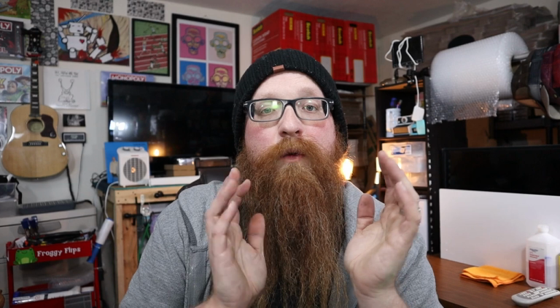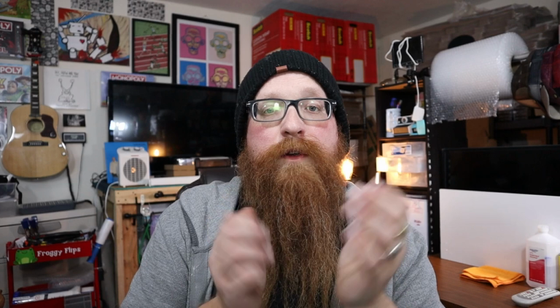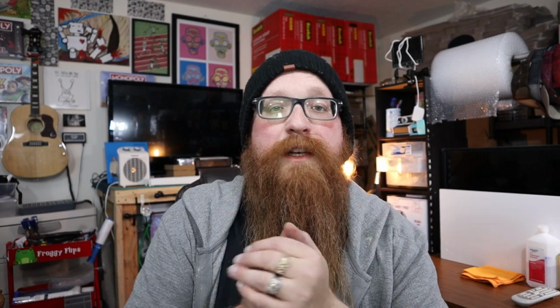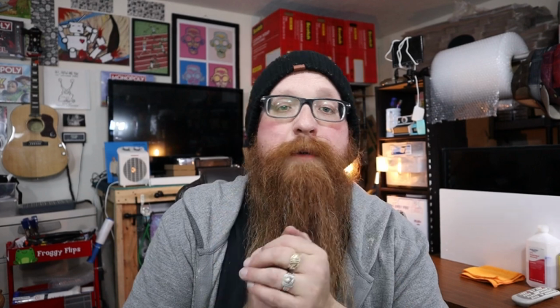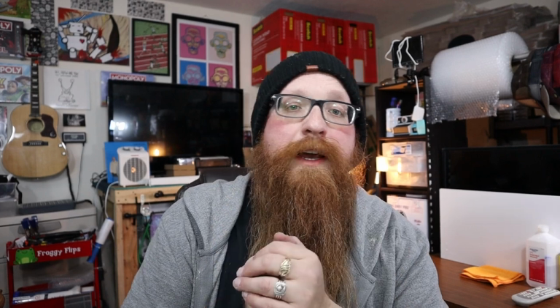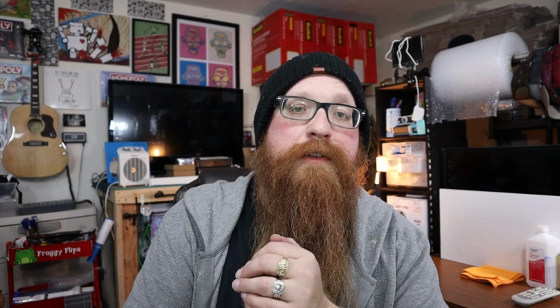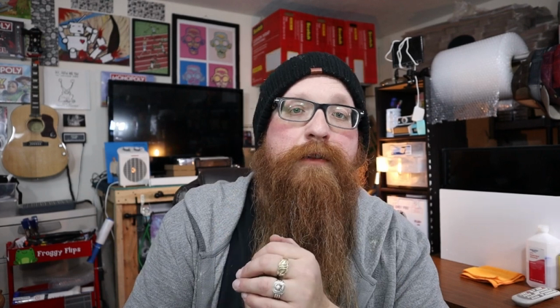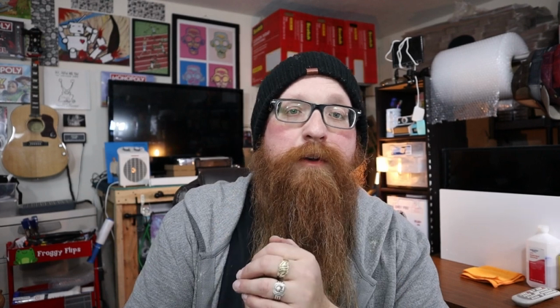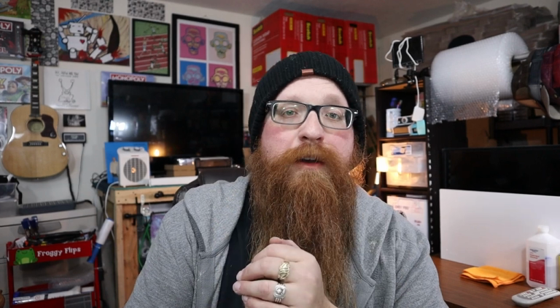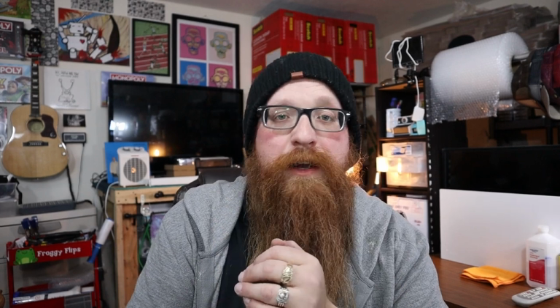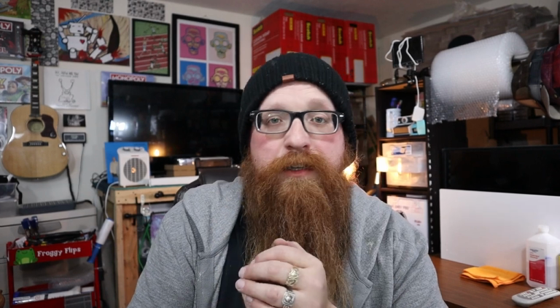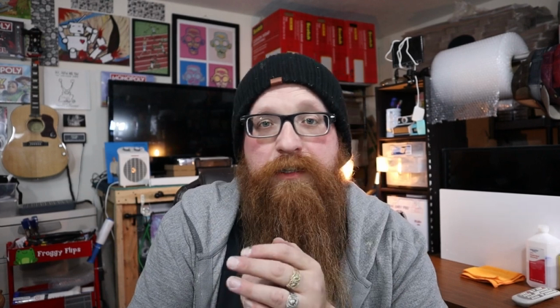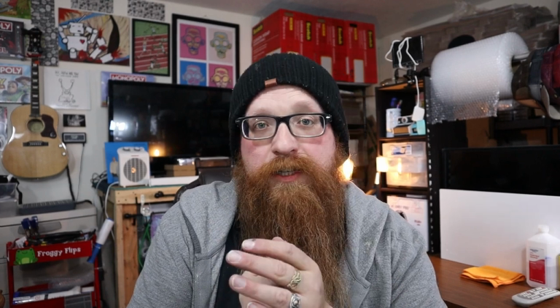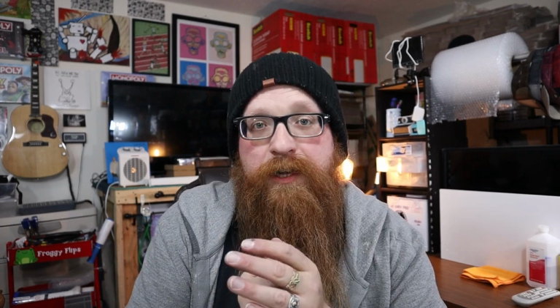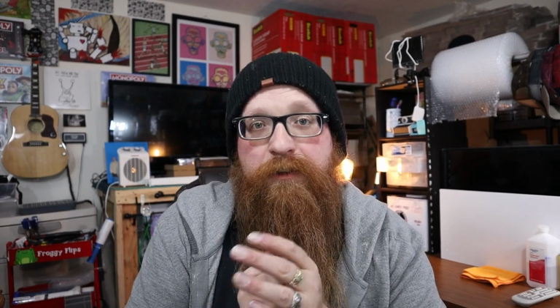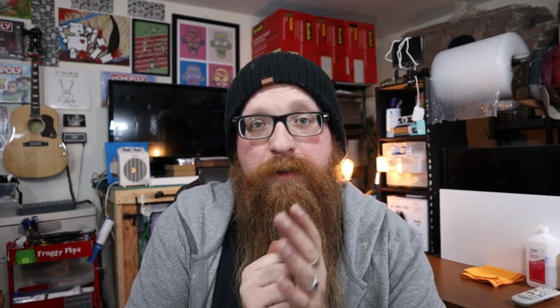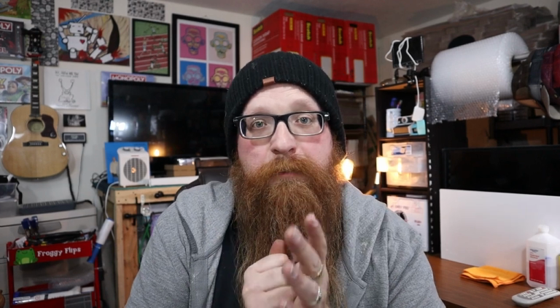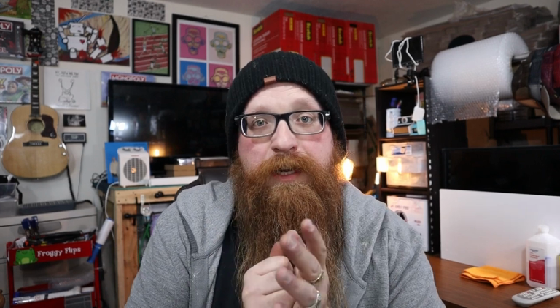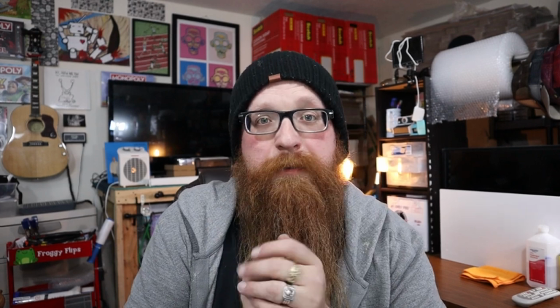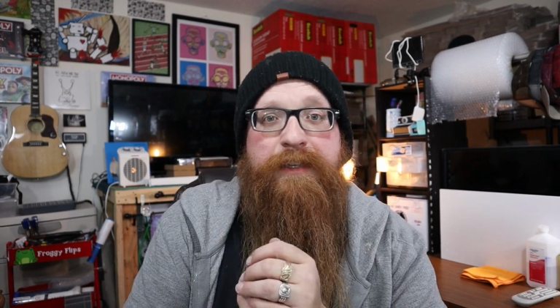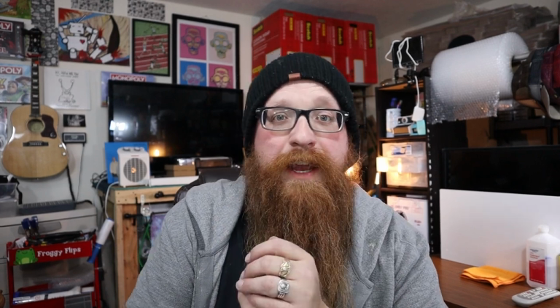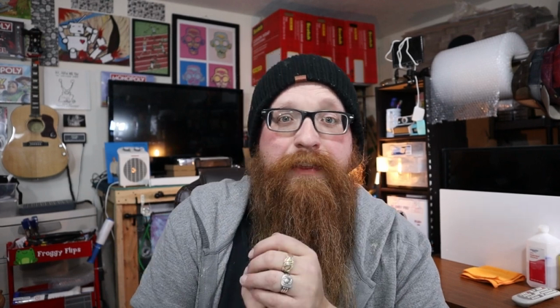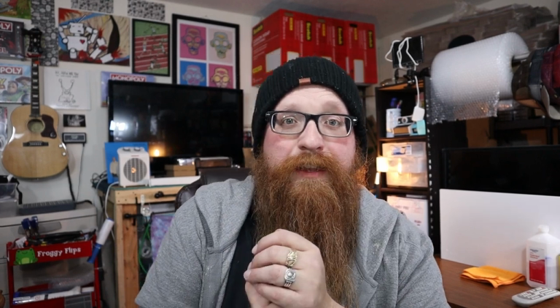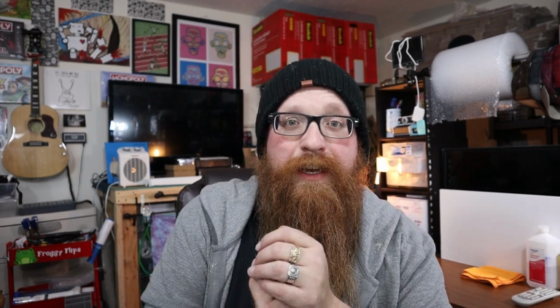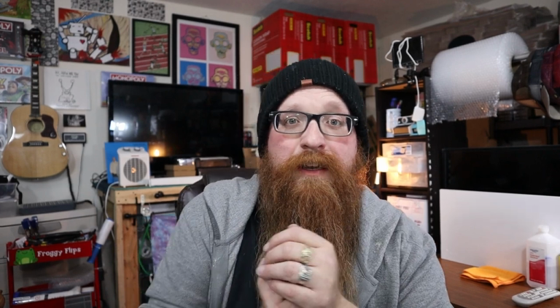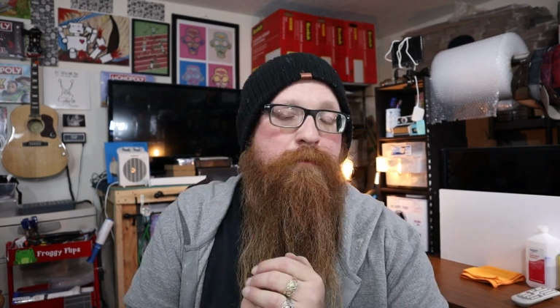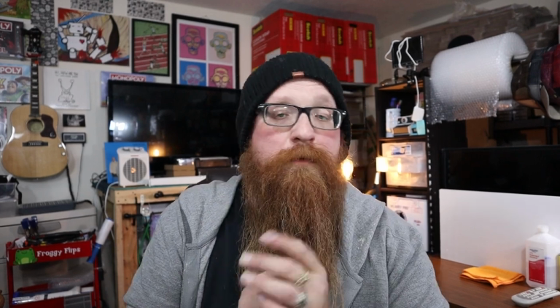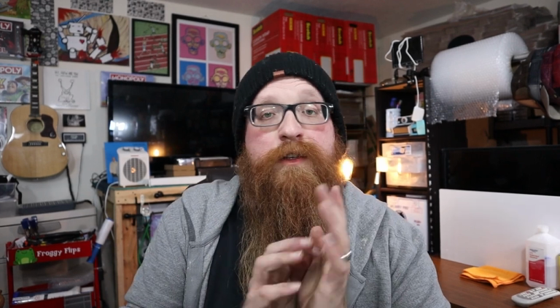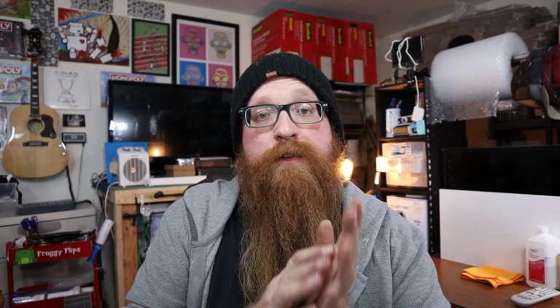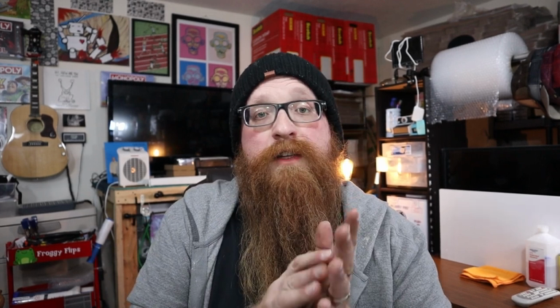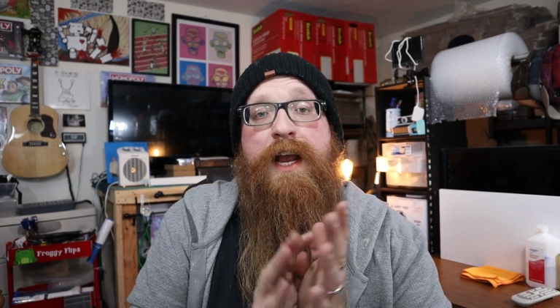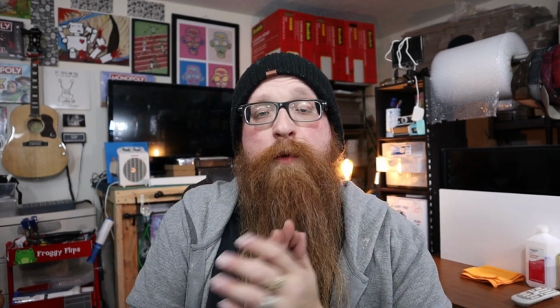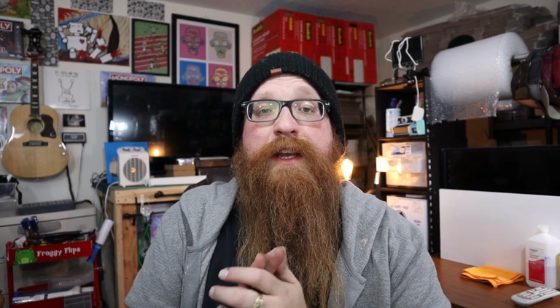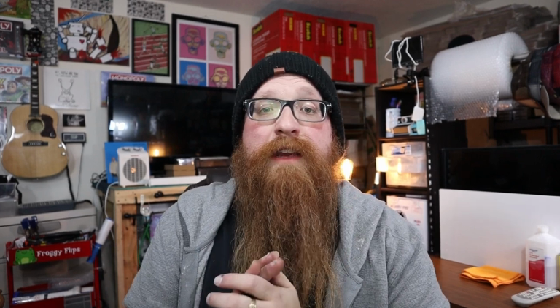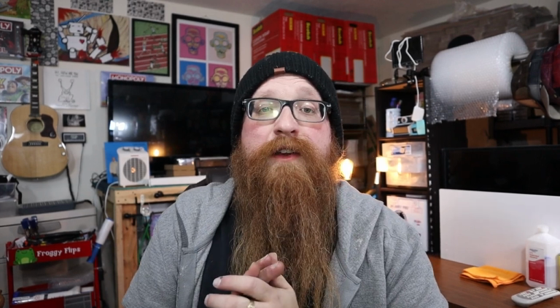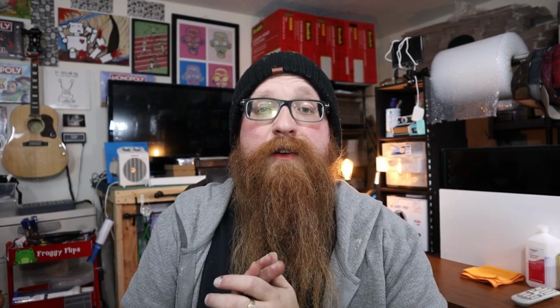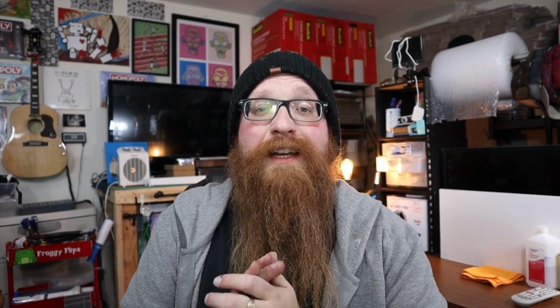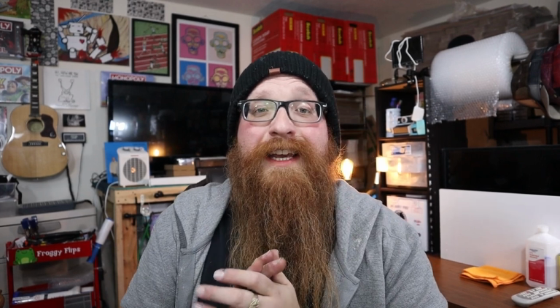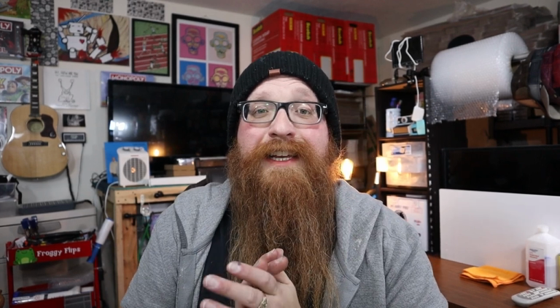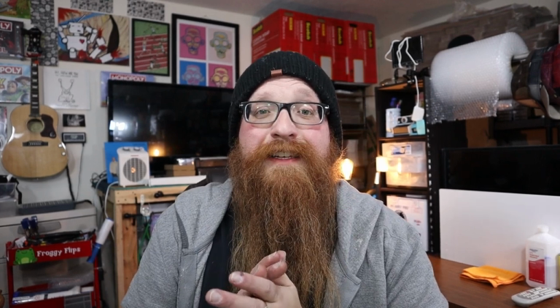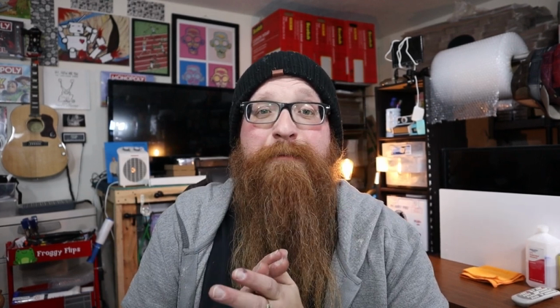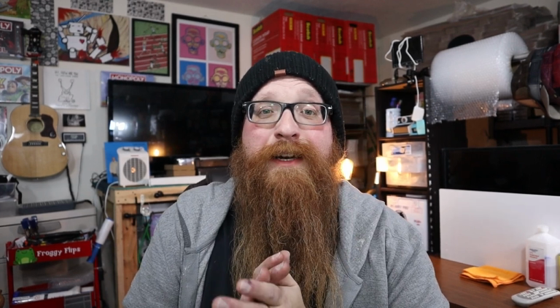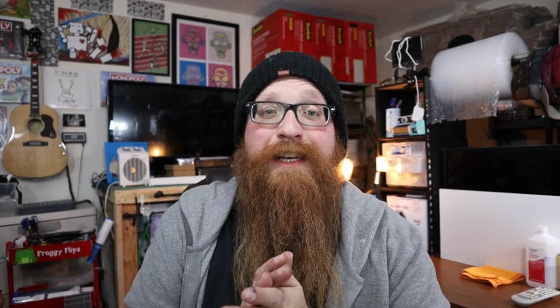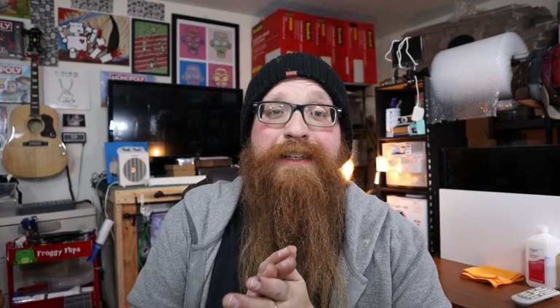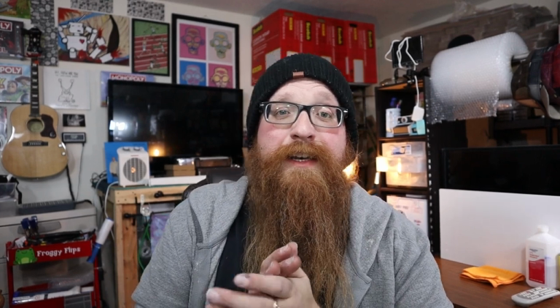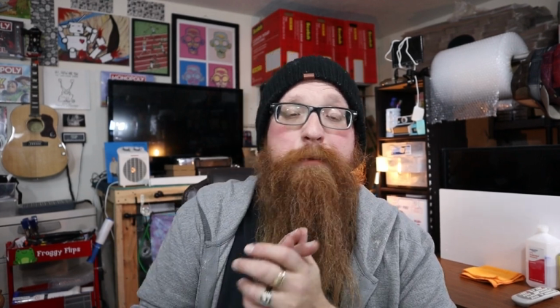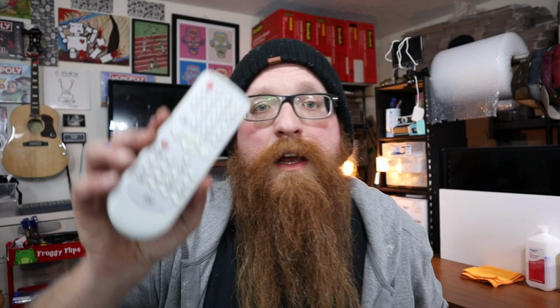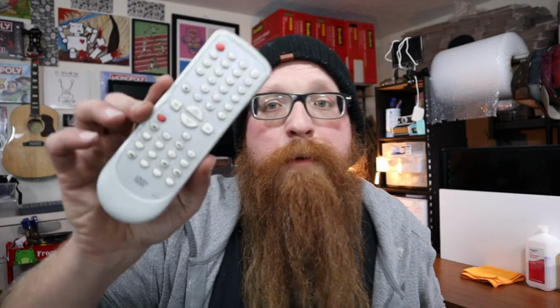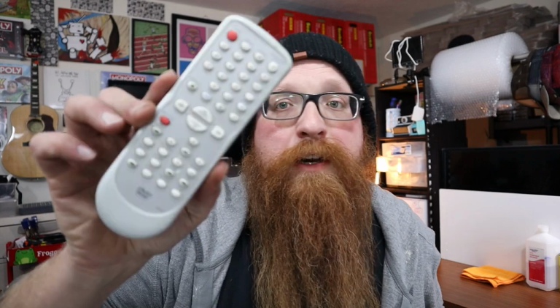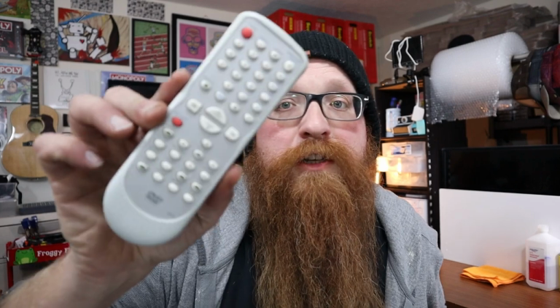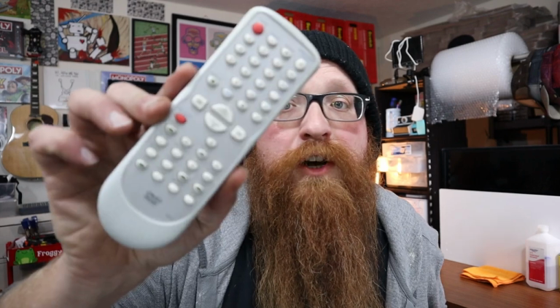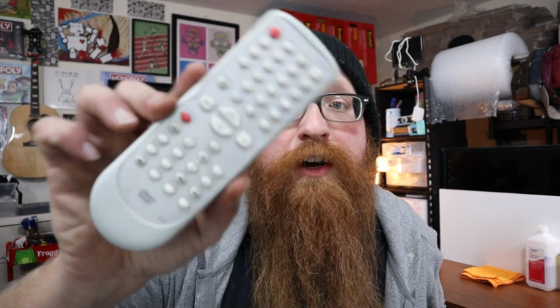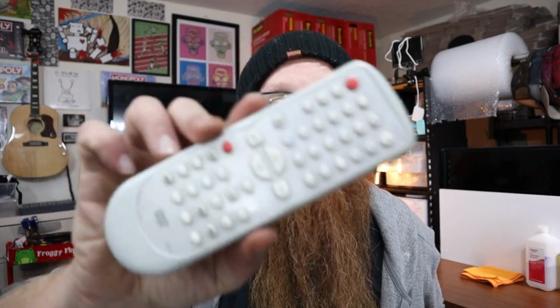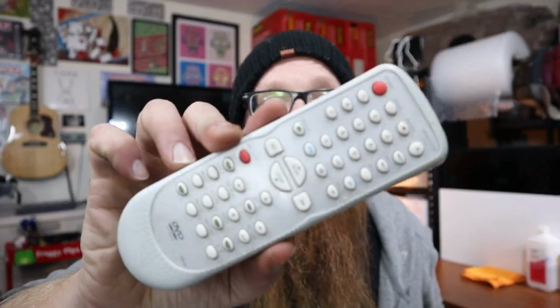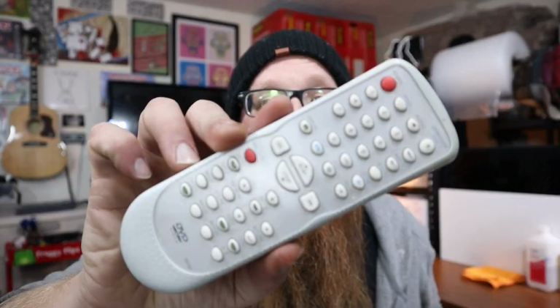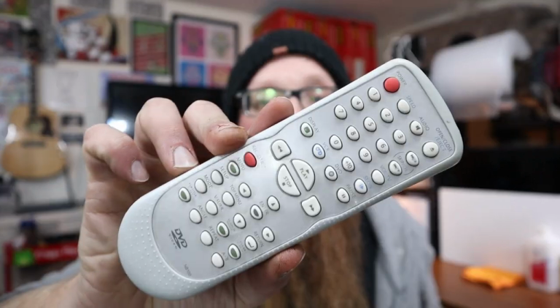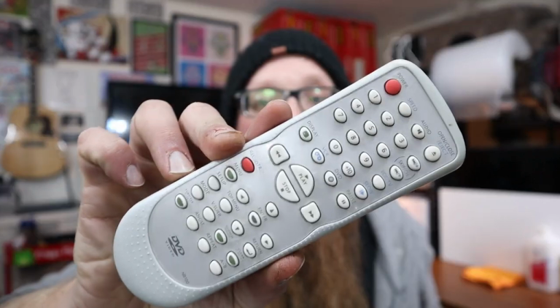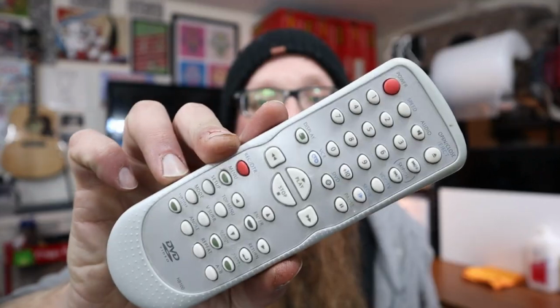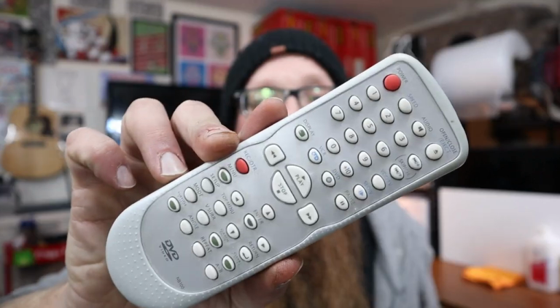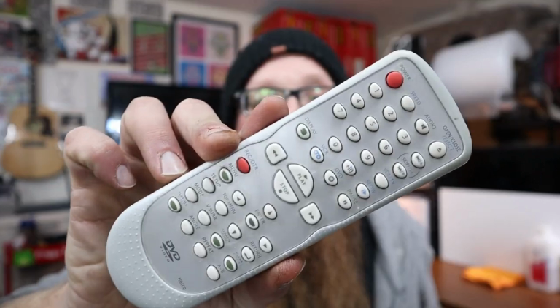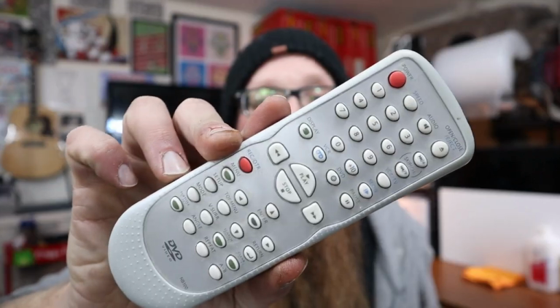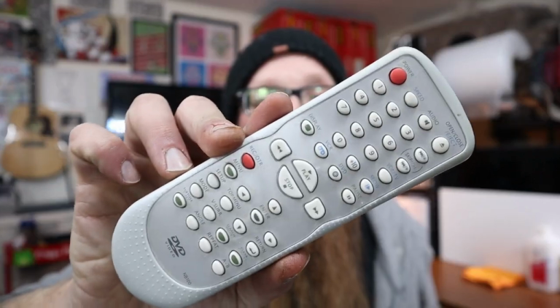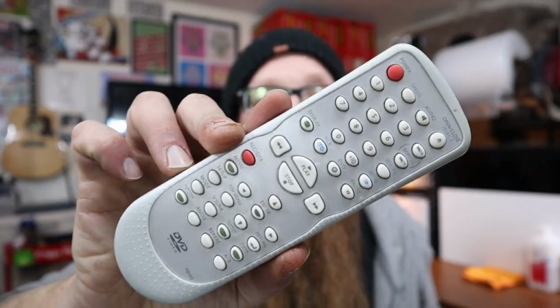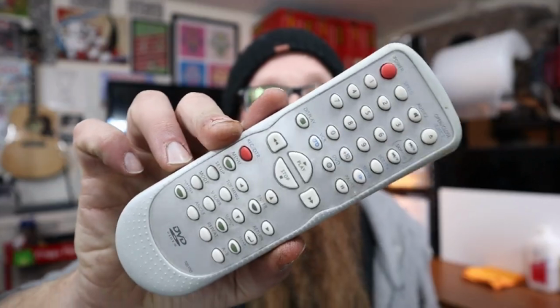What's up guys? Welcome back to the channel. My name is Anthony. Today I want to give you an easy money tip — I'm going to talk about remote controls.